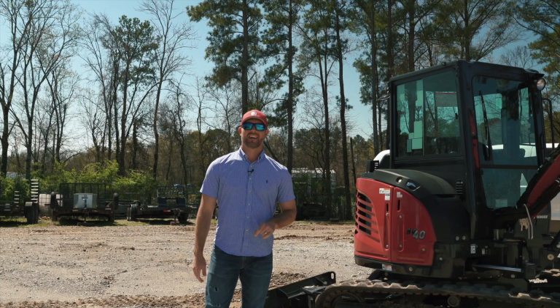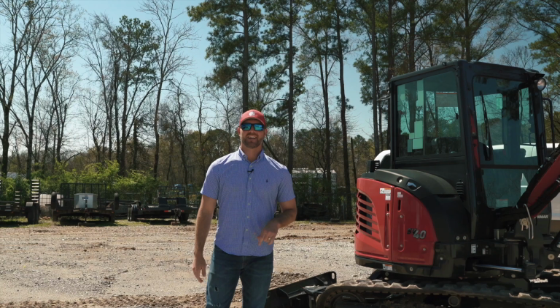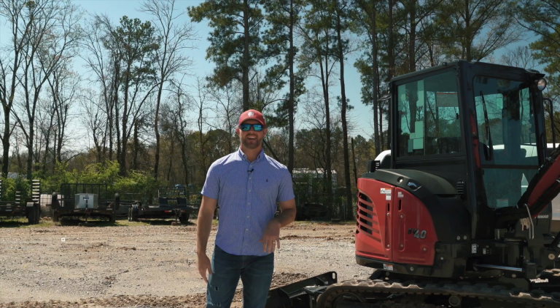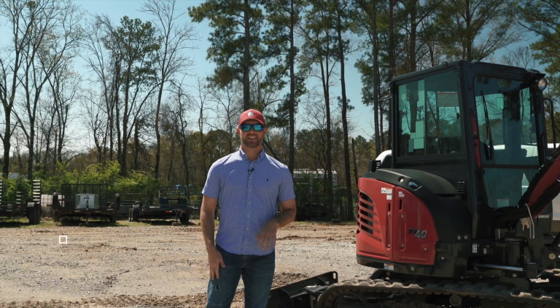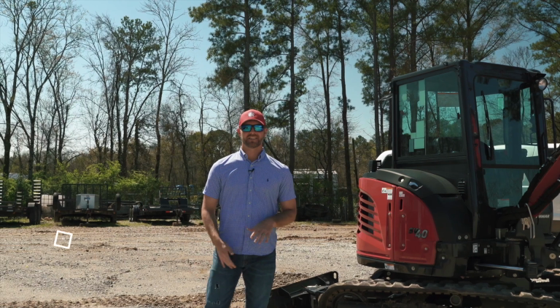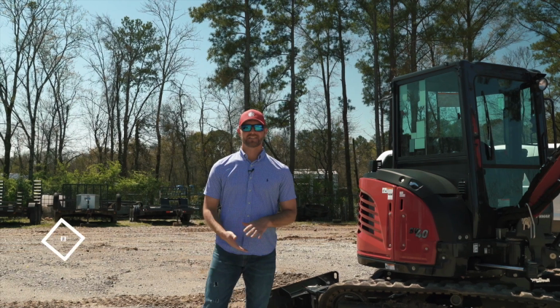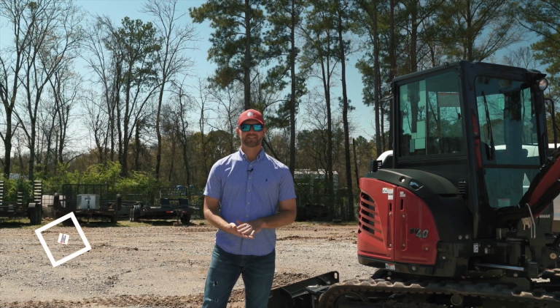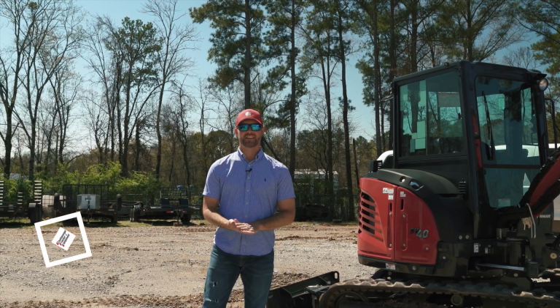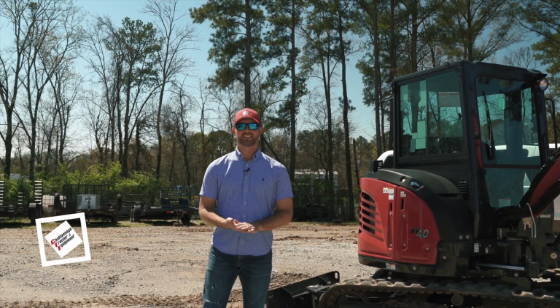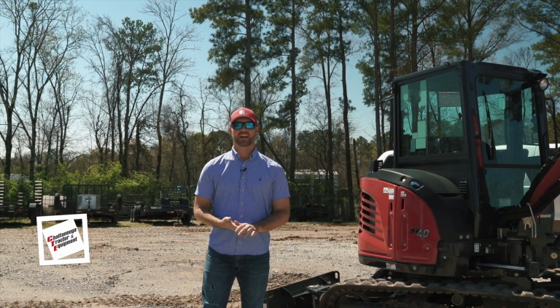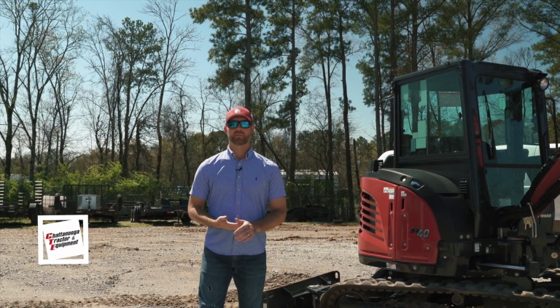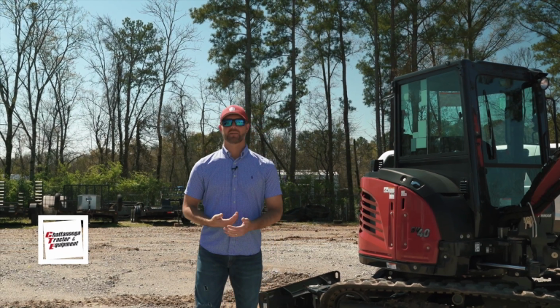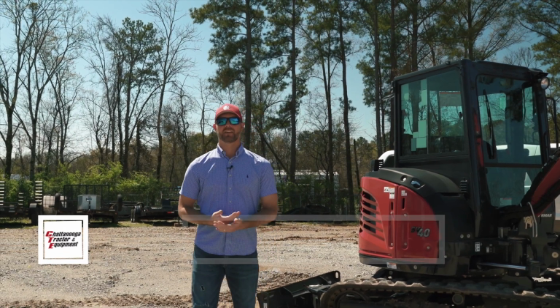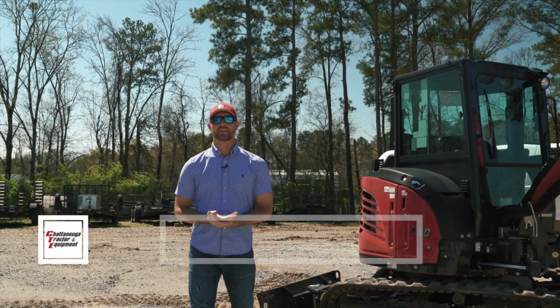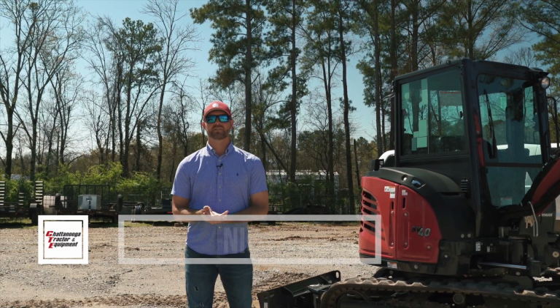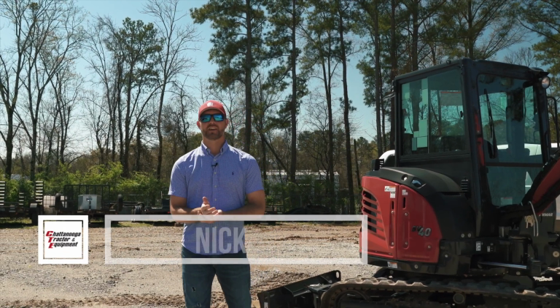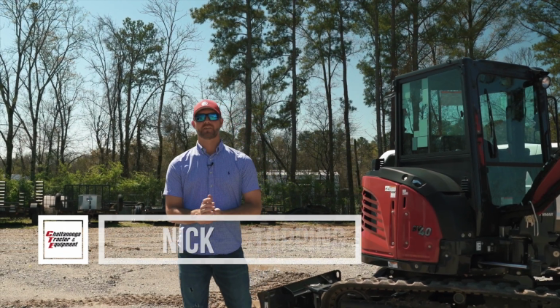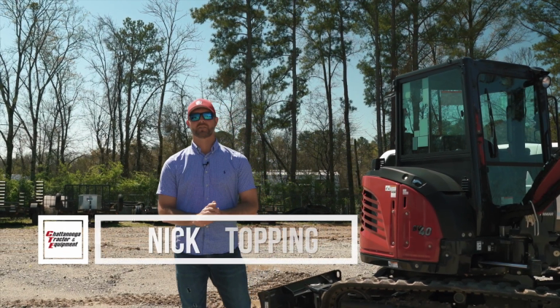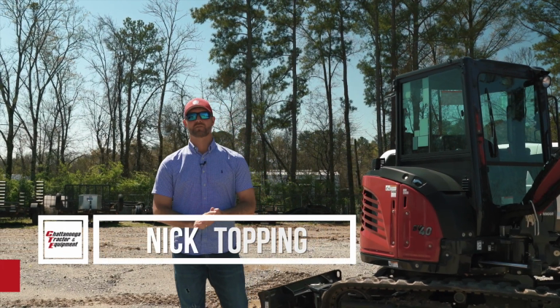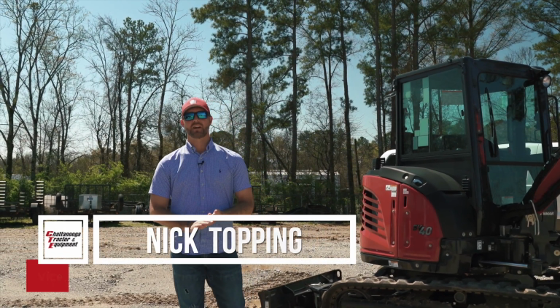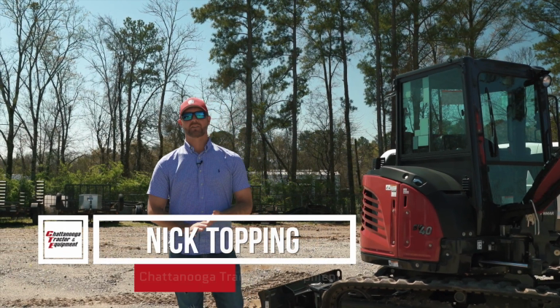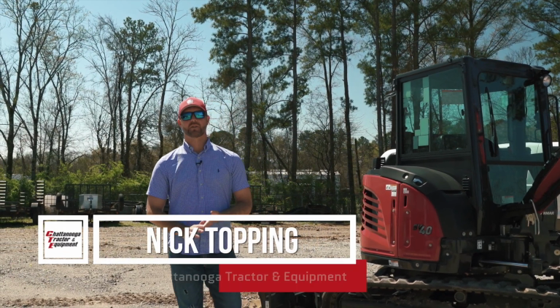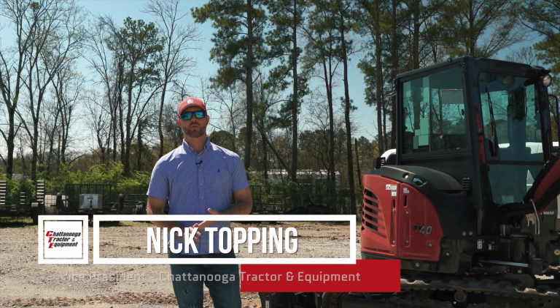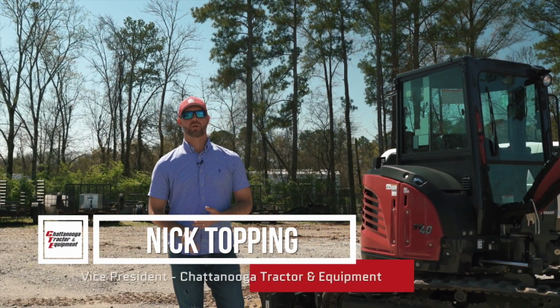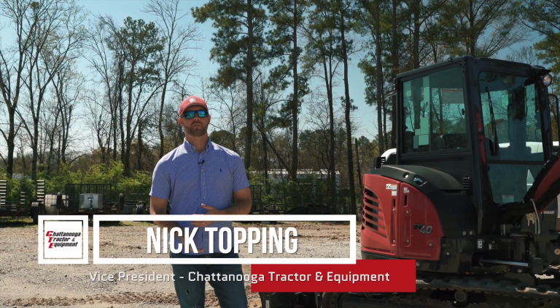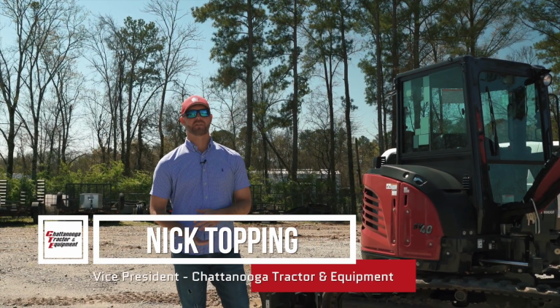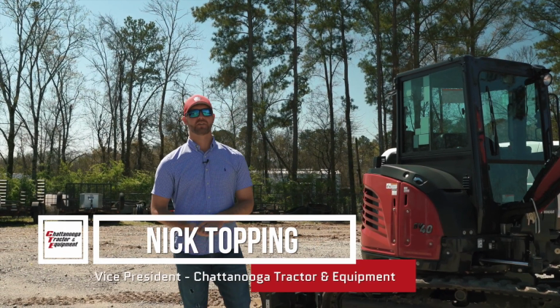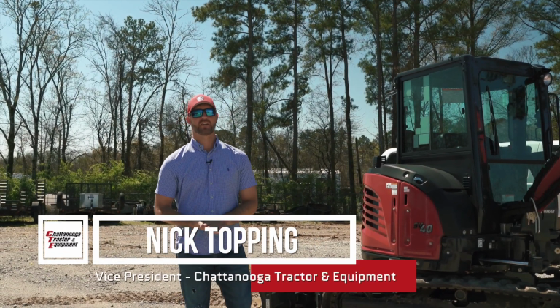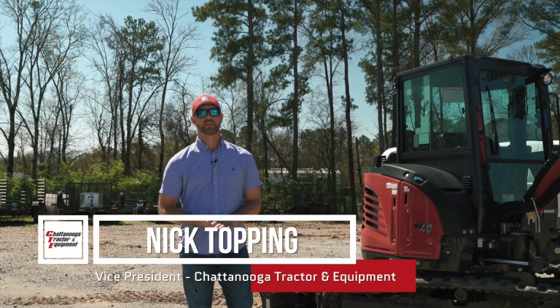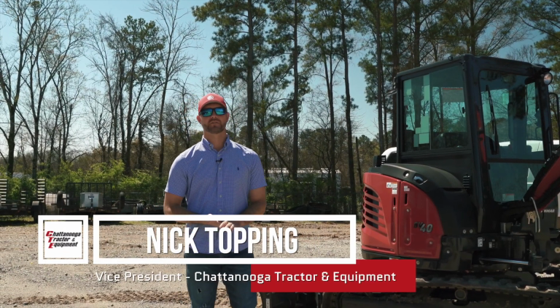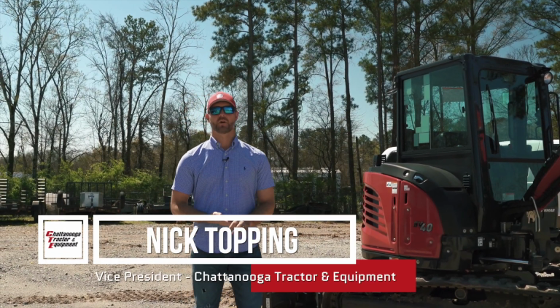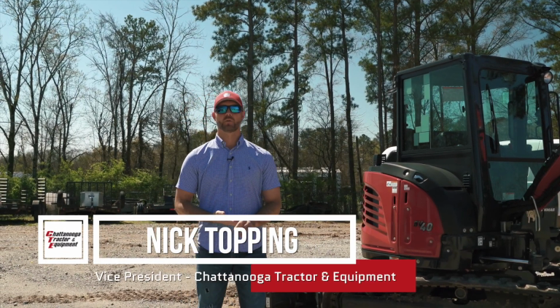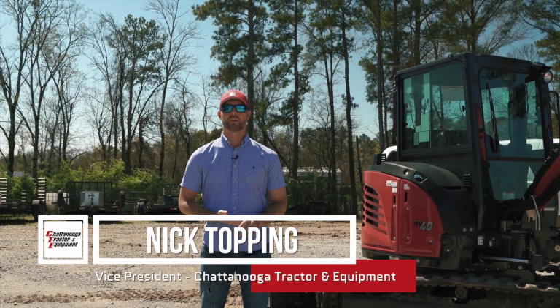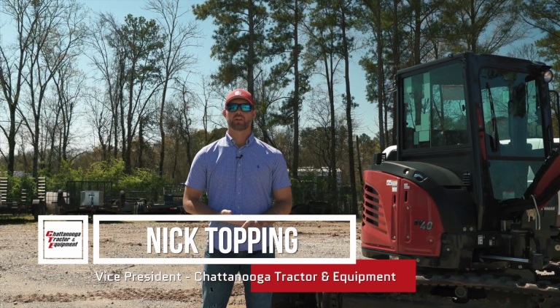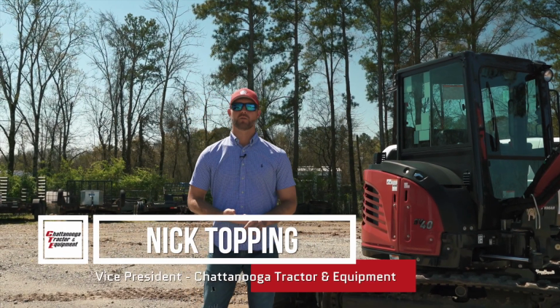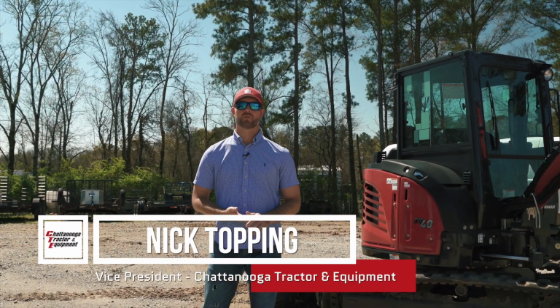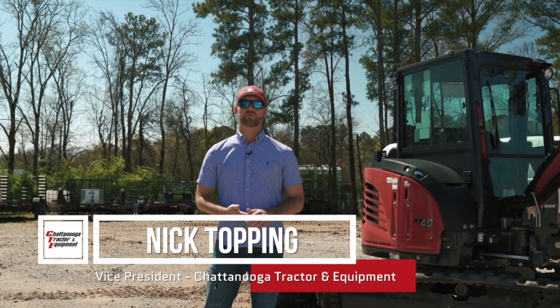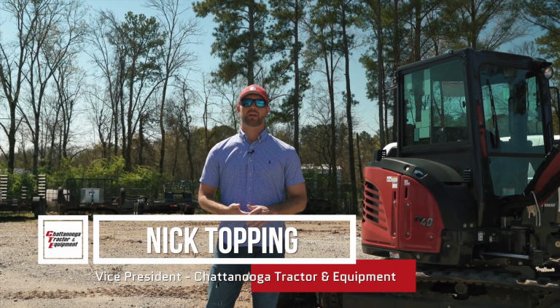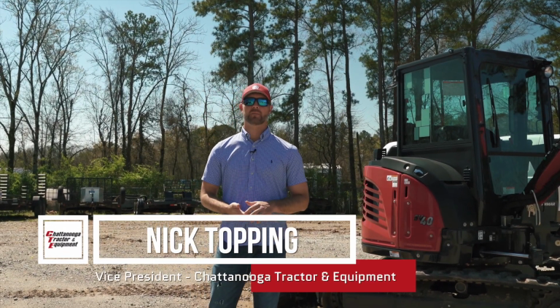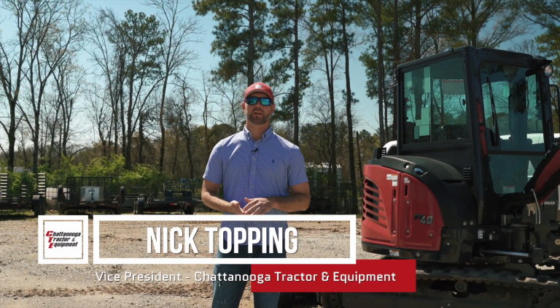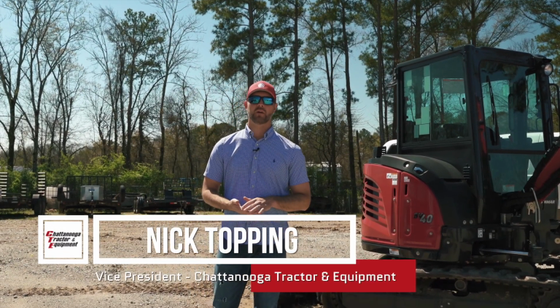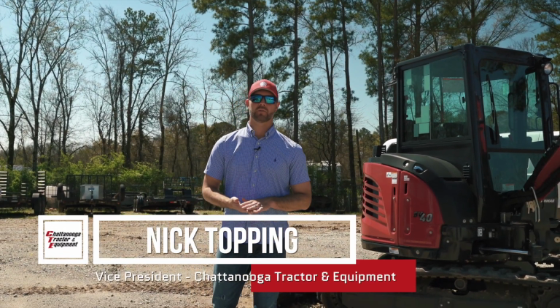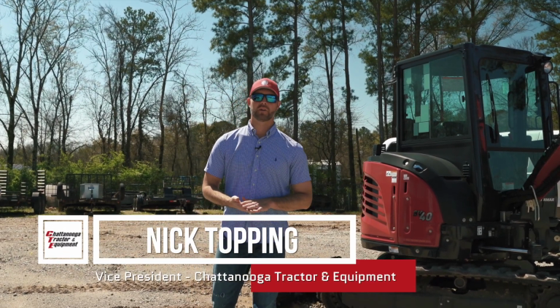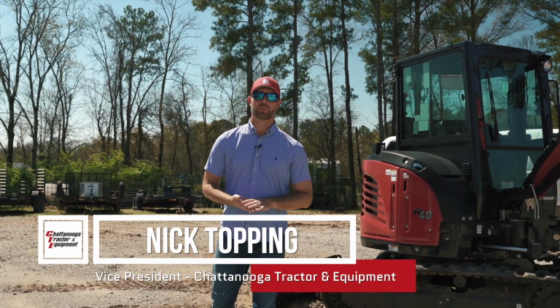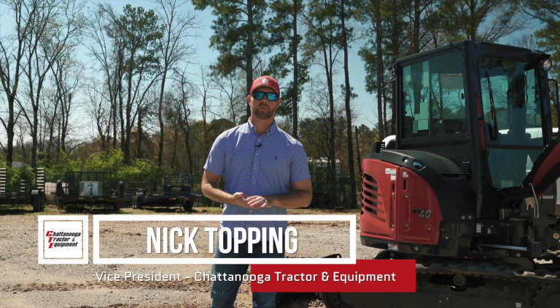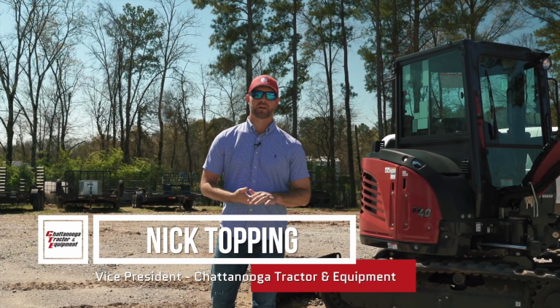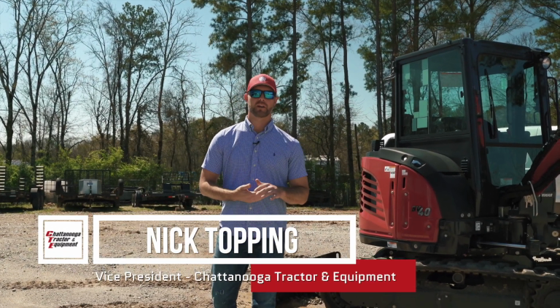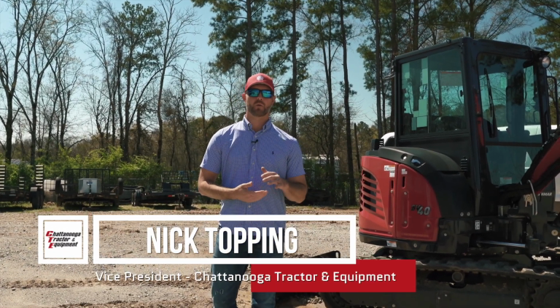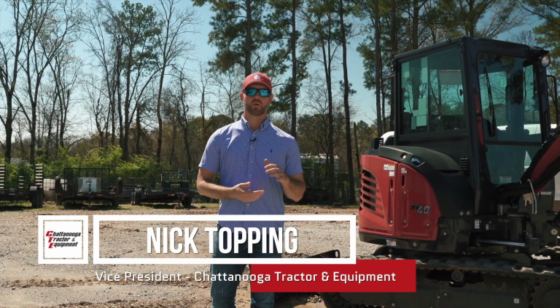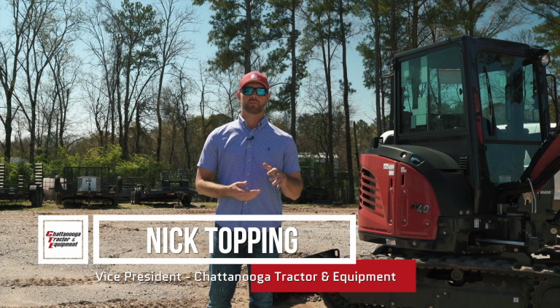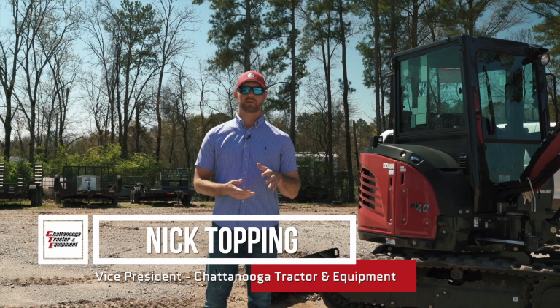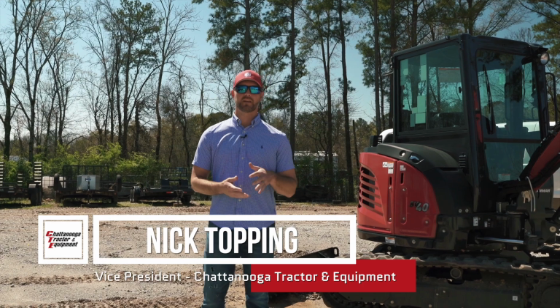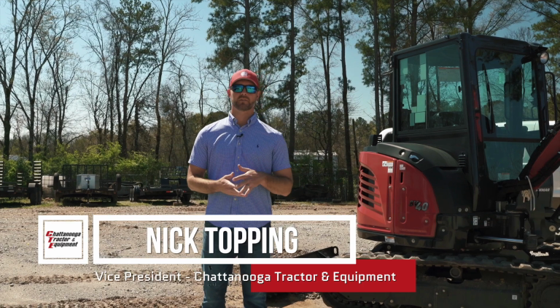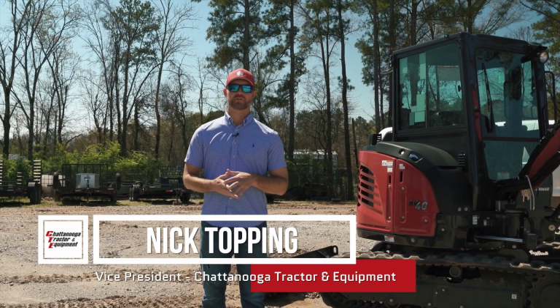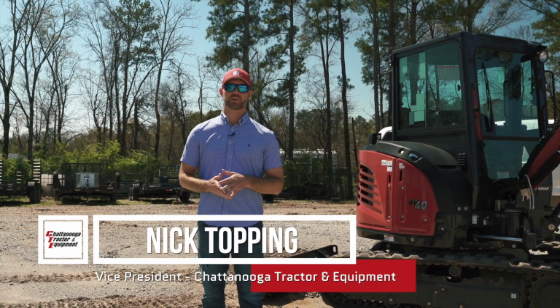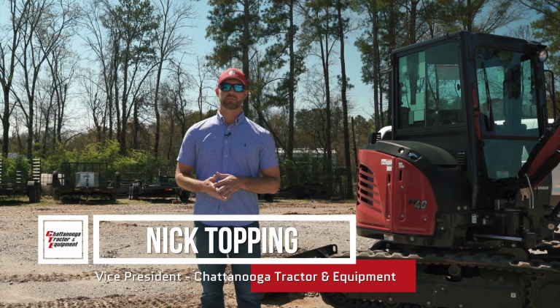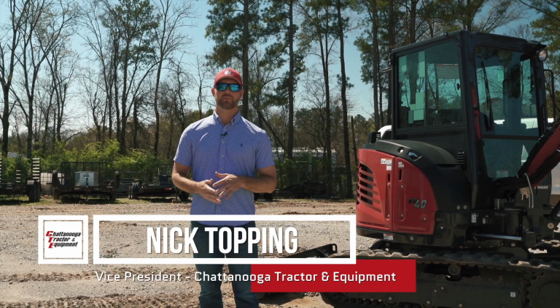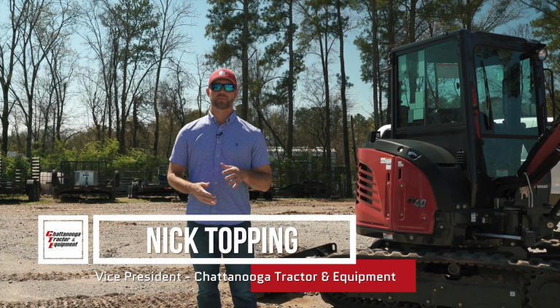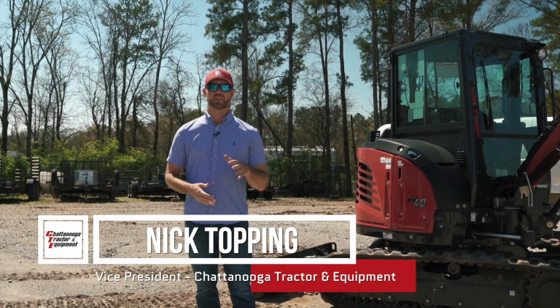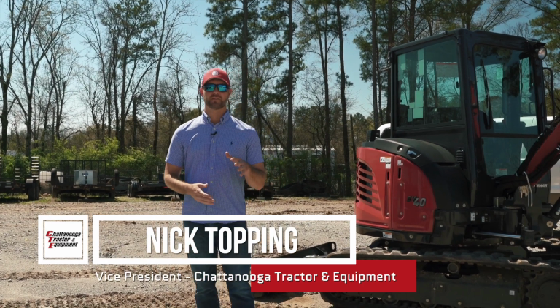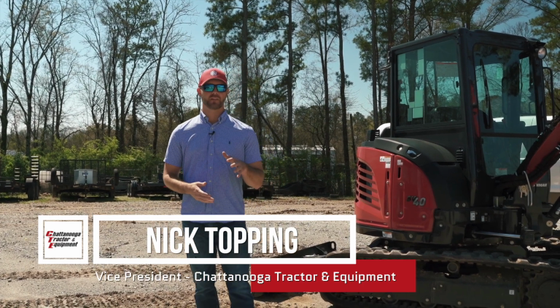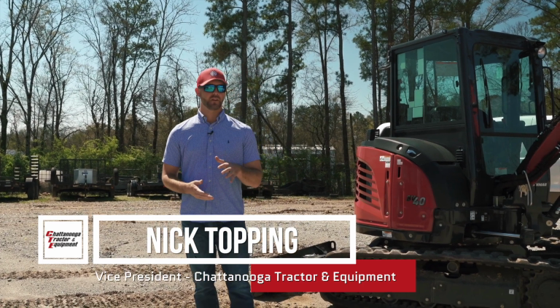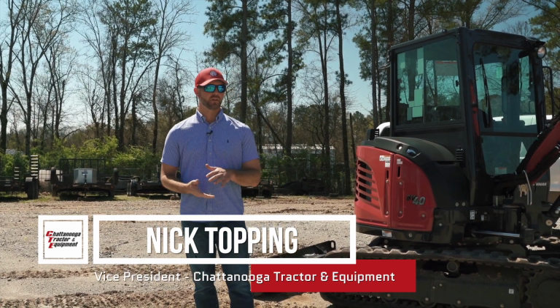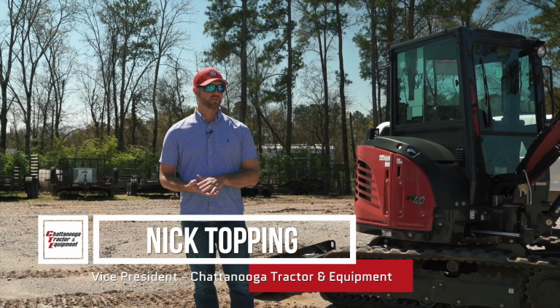Hey guys, this is Nick Topping here, Chattanooga Tractor and Equipment — Chattanooga's only local family-owned and operated equipment dealership for 50 years.